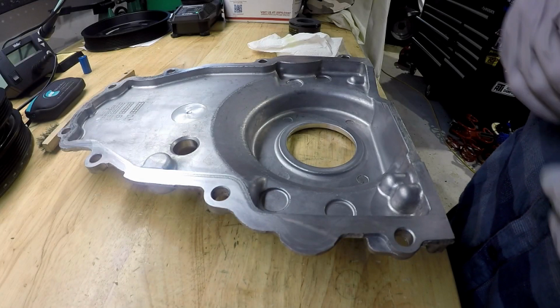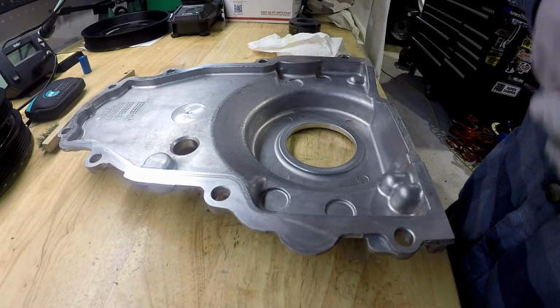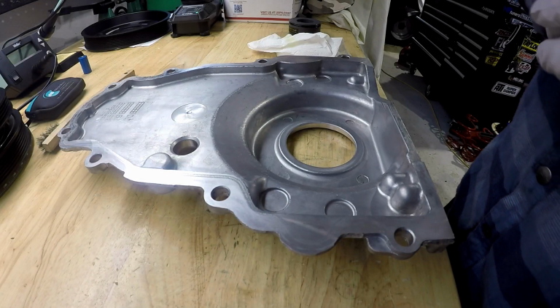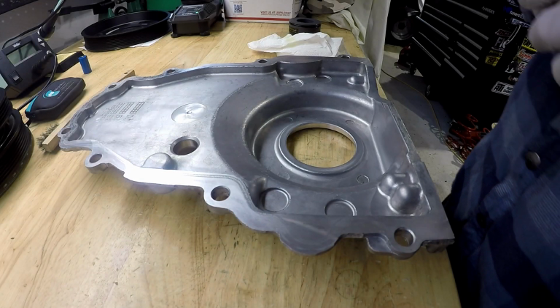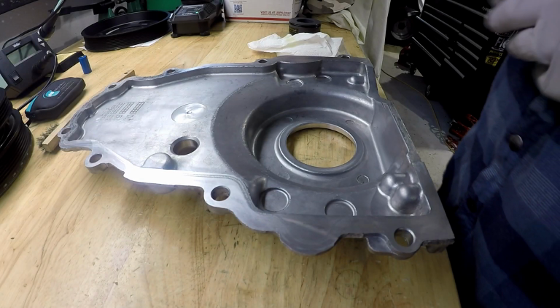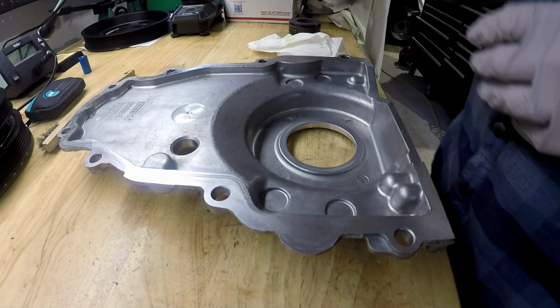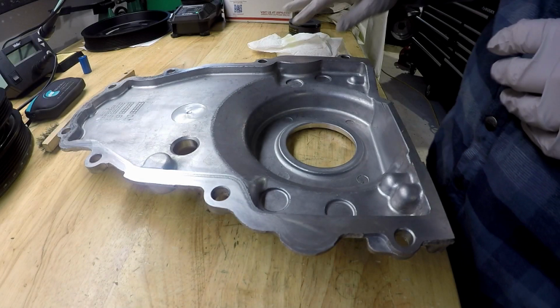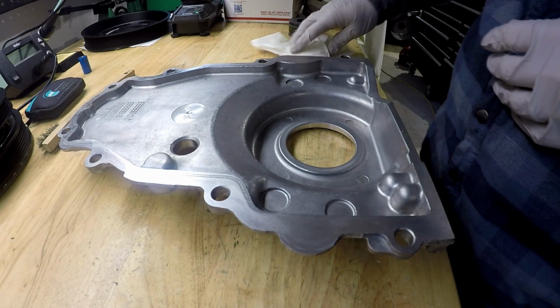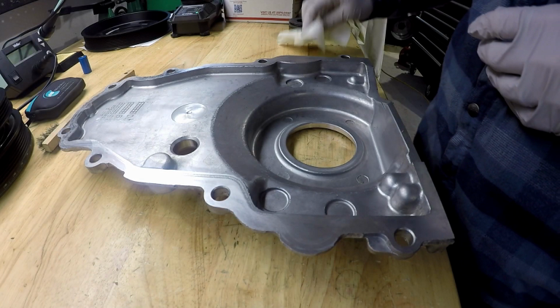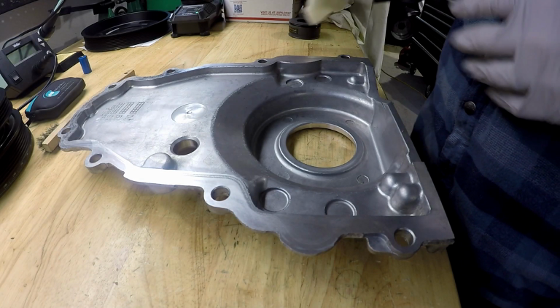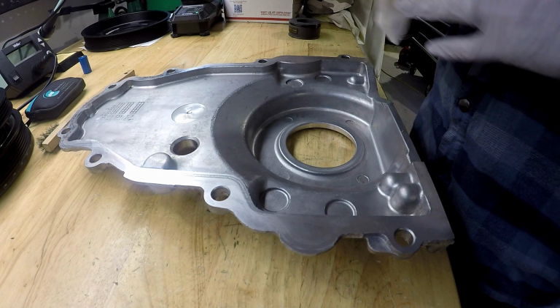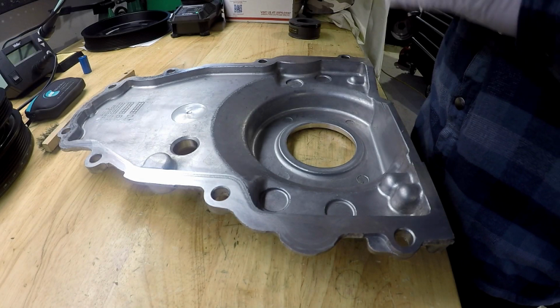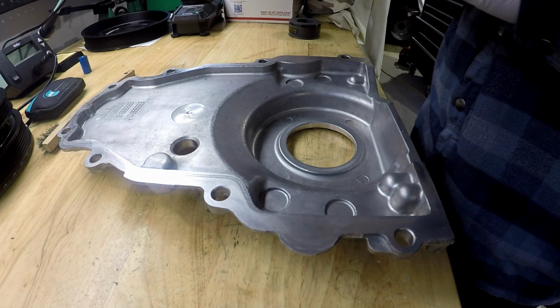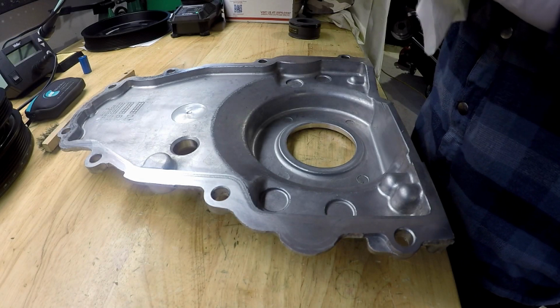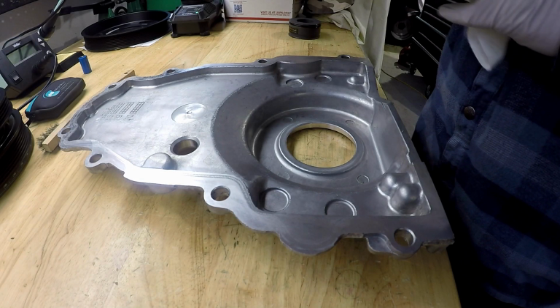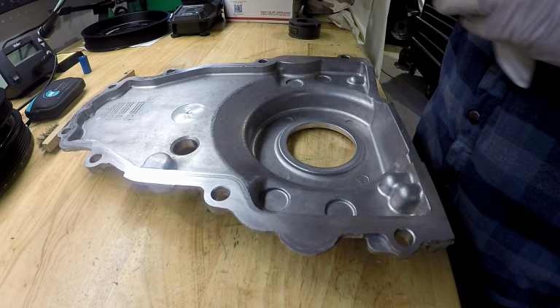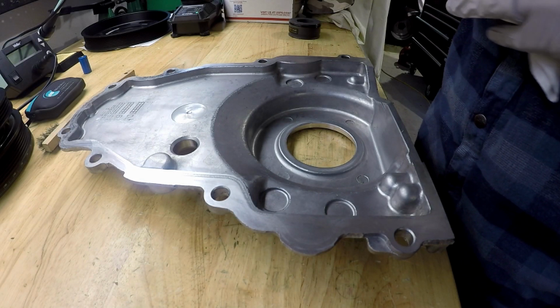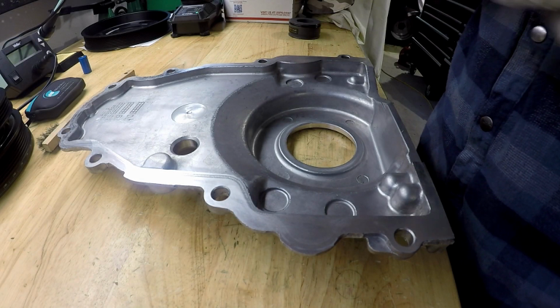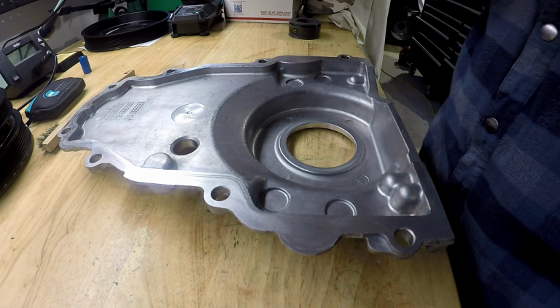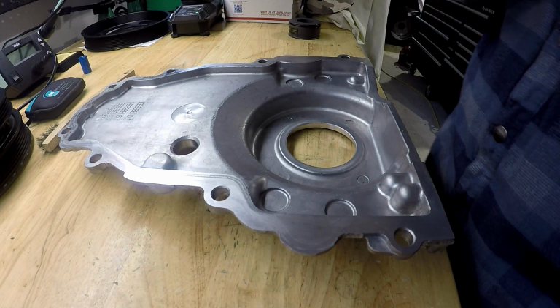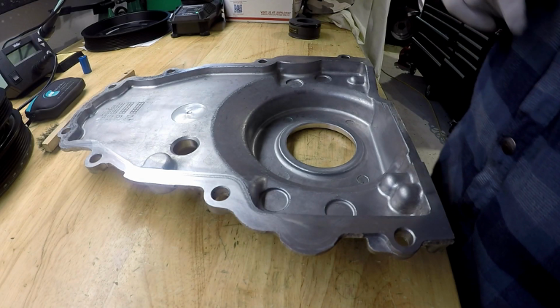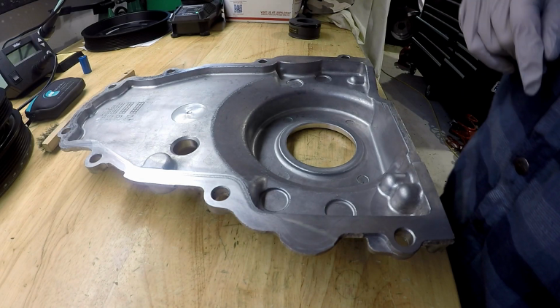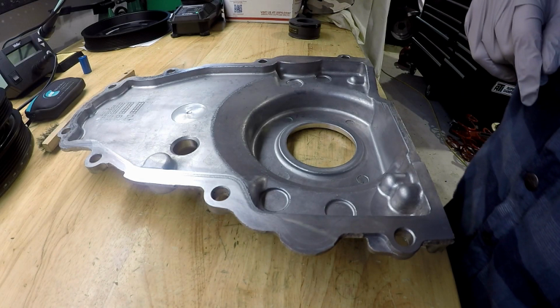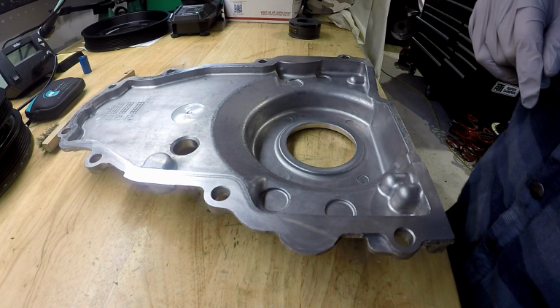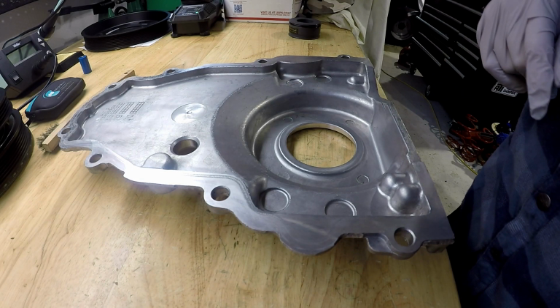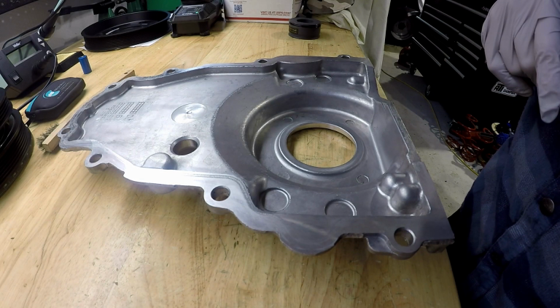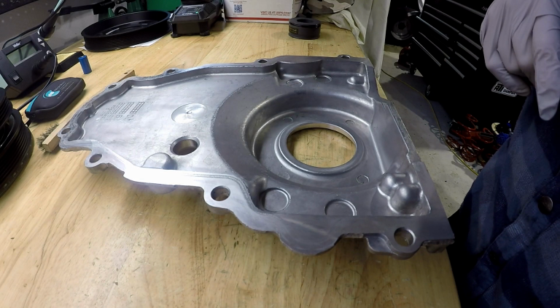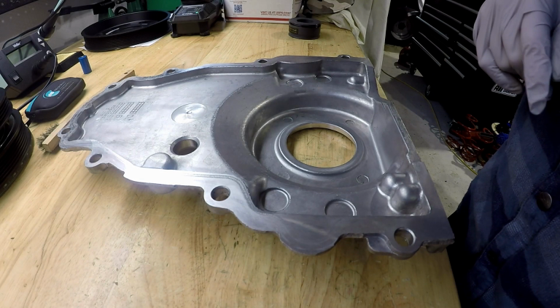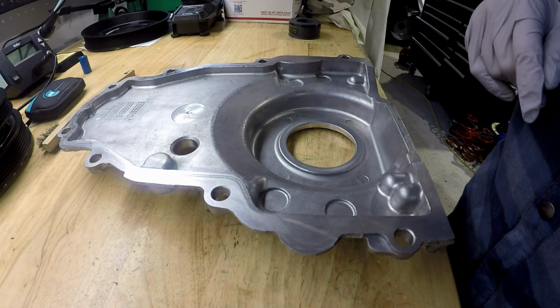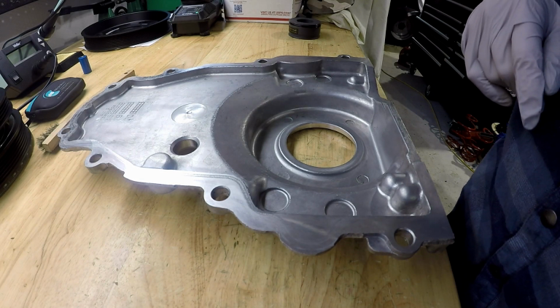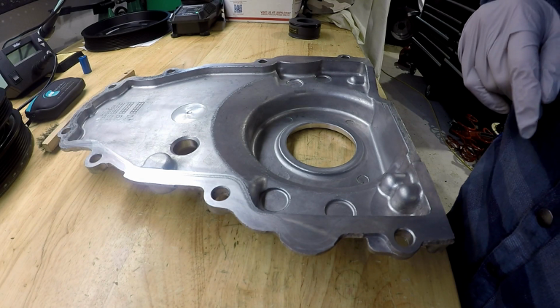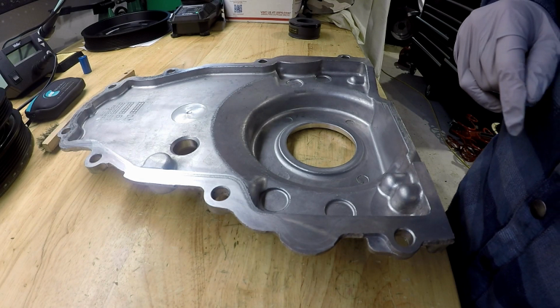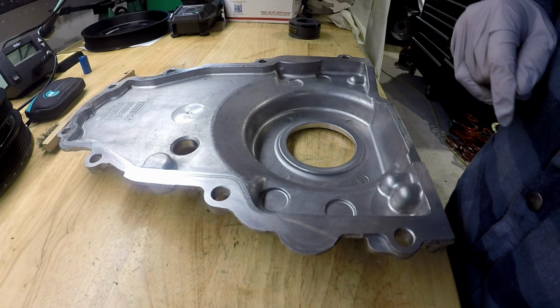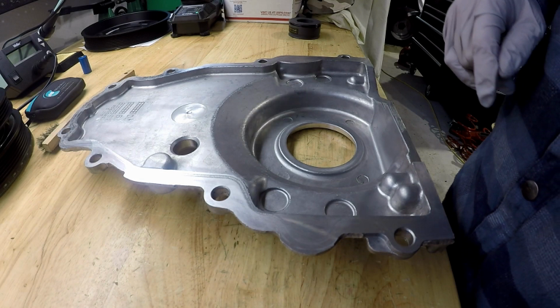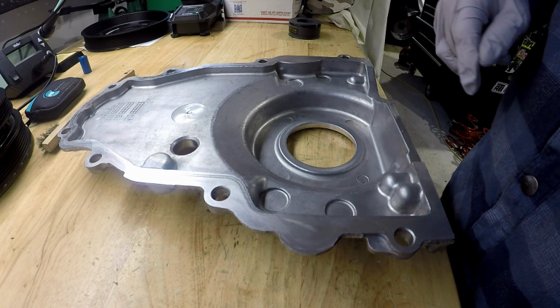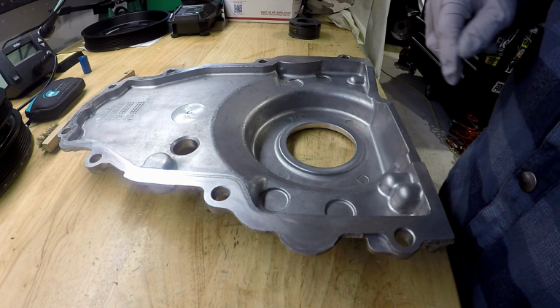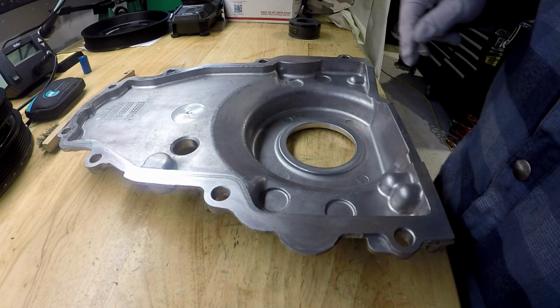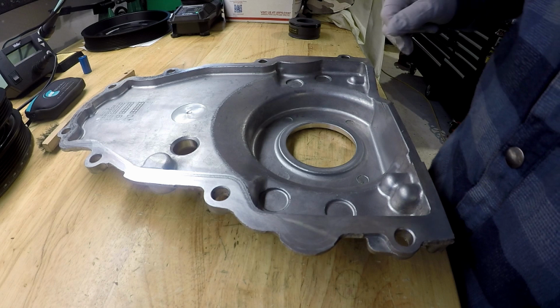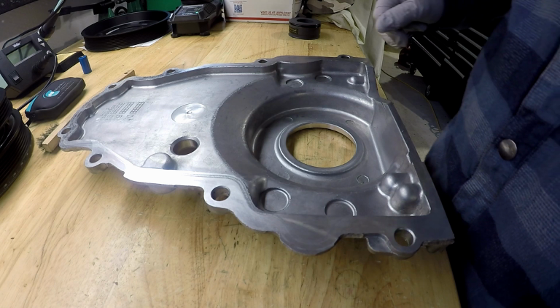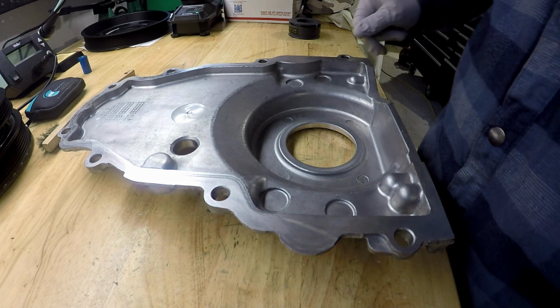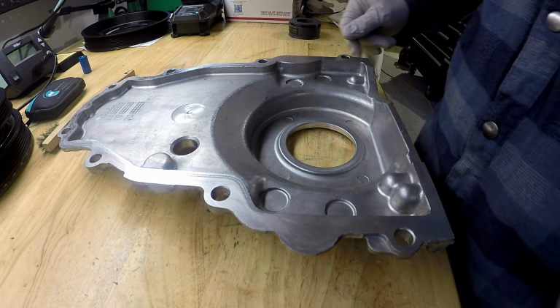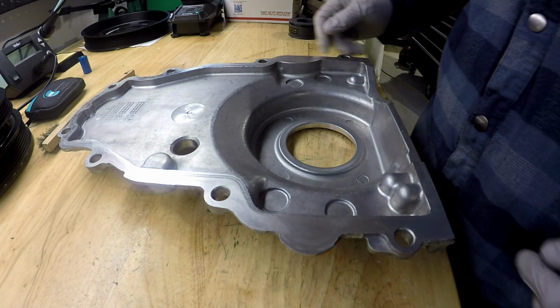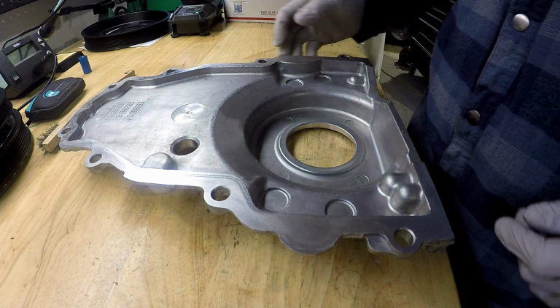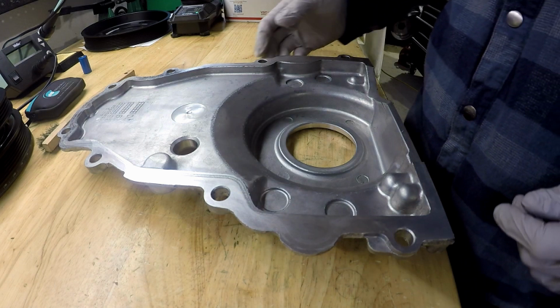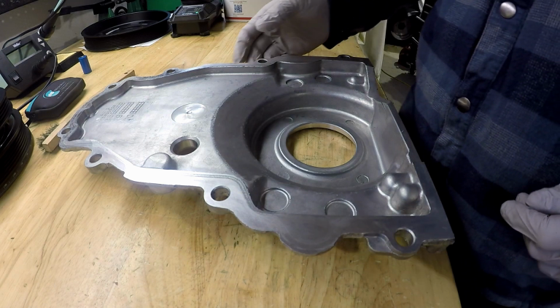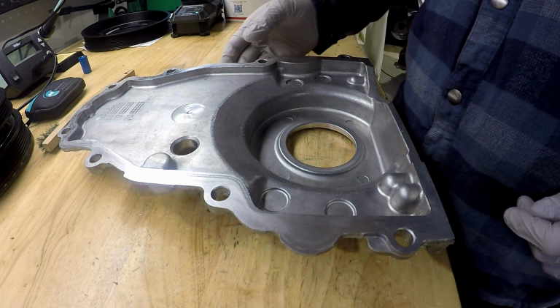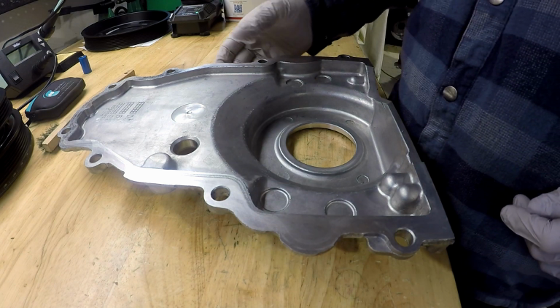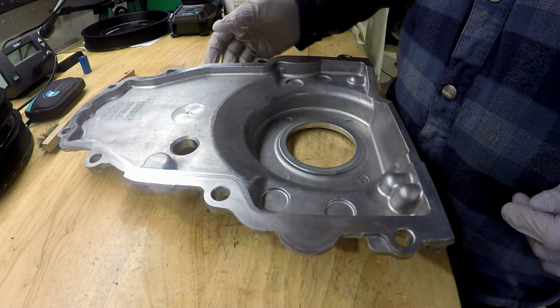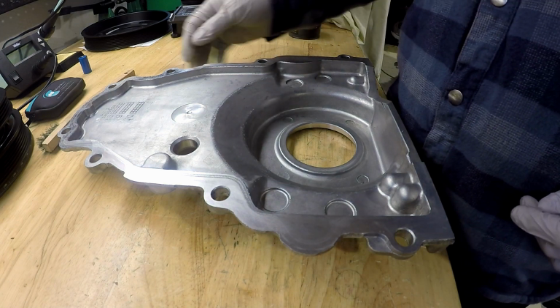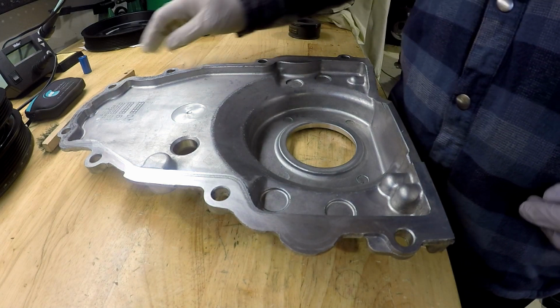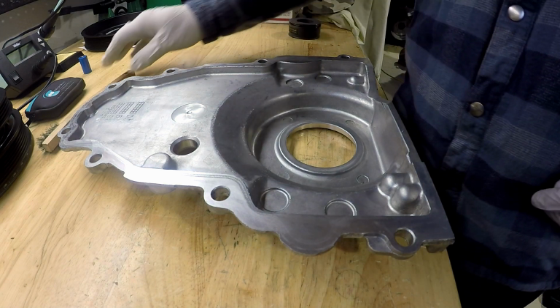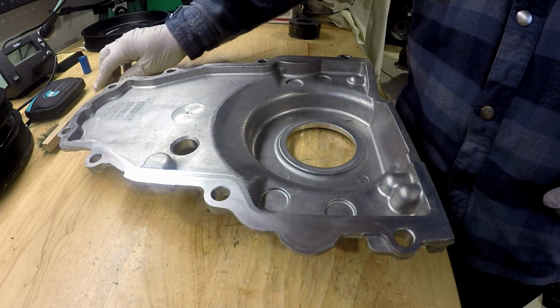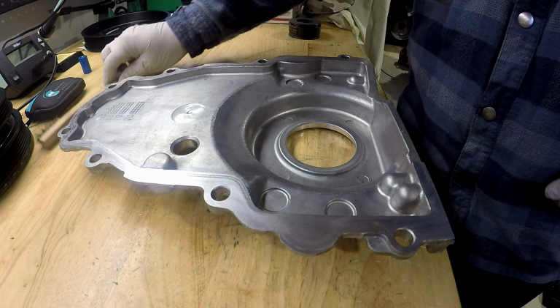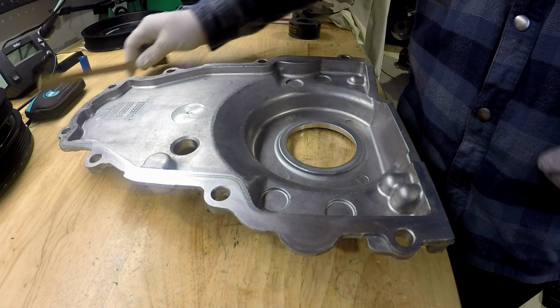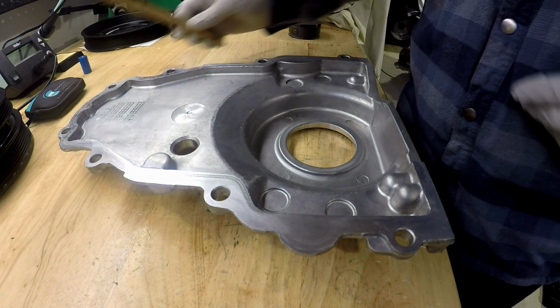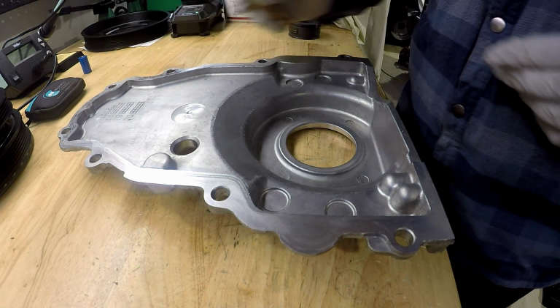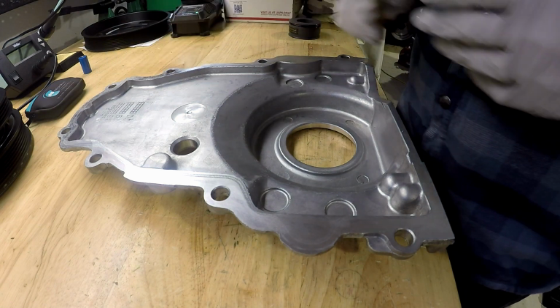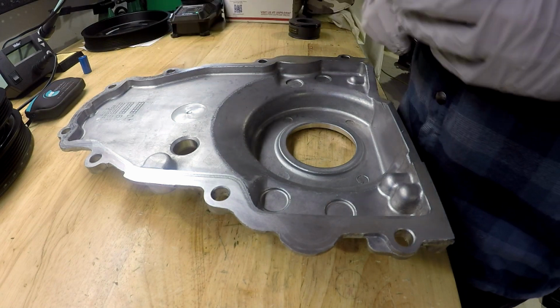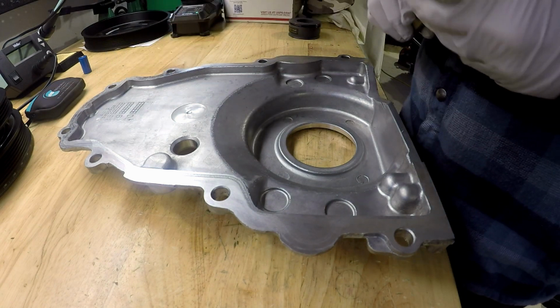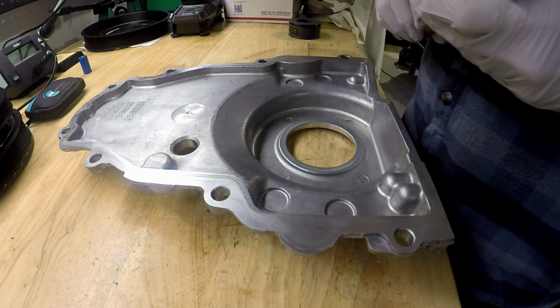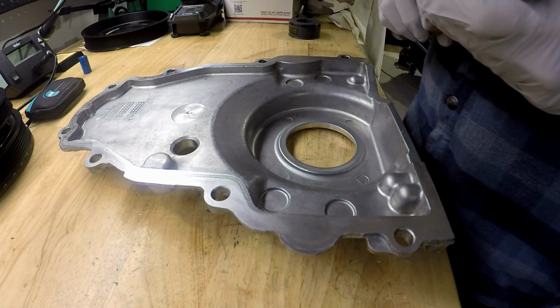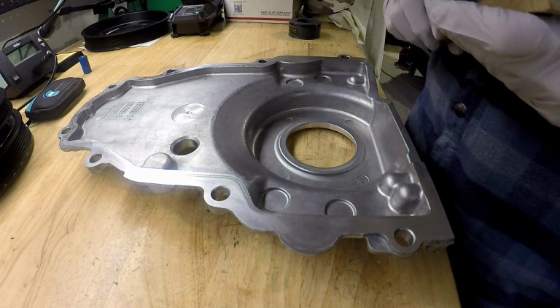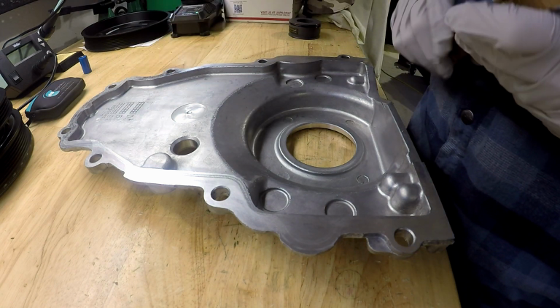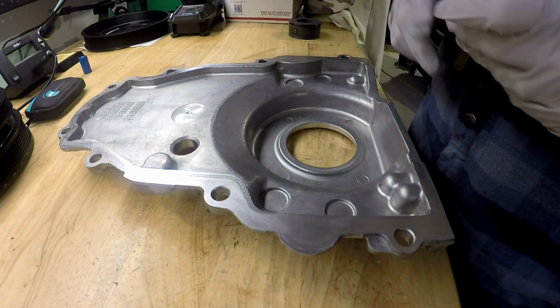Hey everybody, welcome back to the garage. I am working on the timing cover and I've kind of already done some of the work.